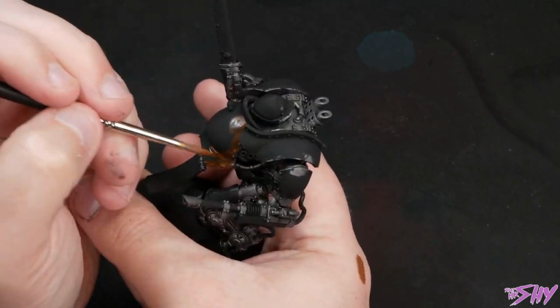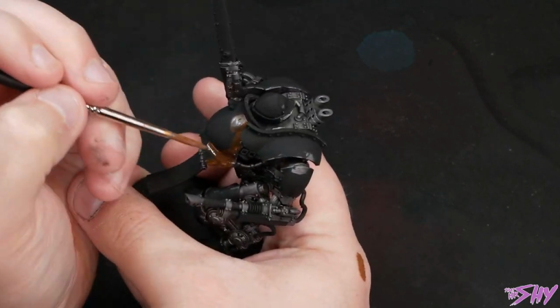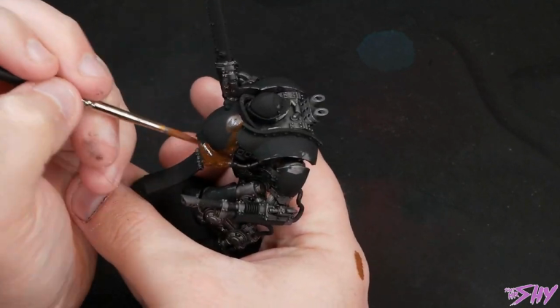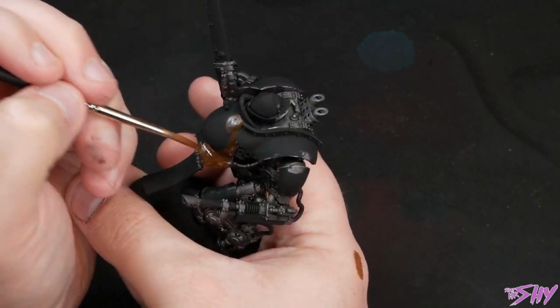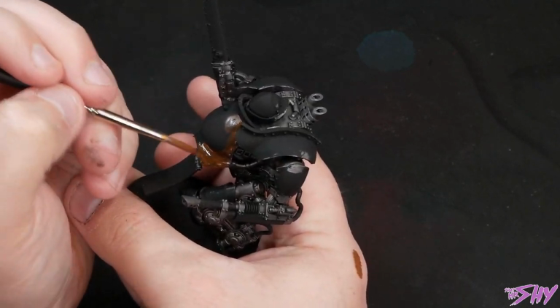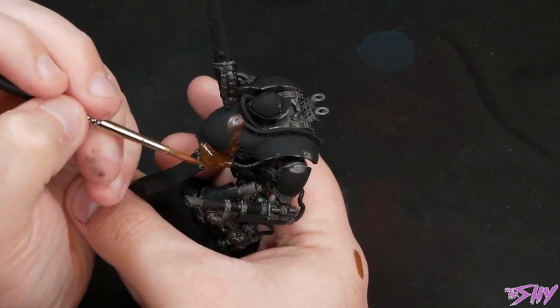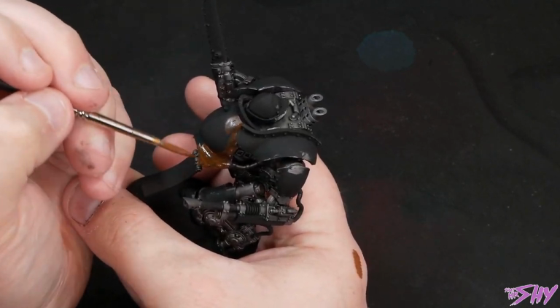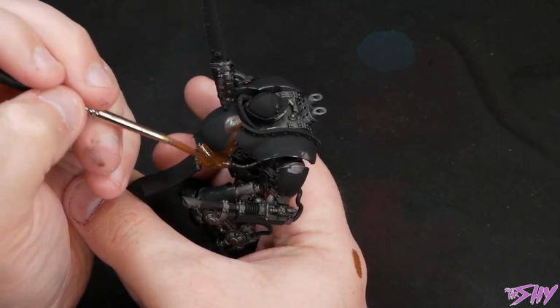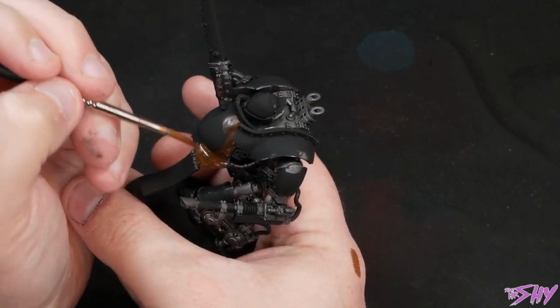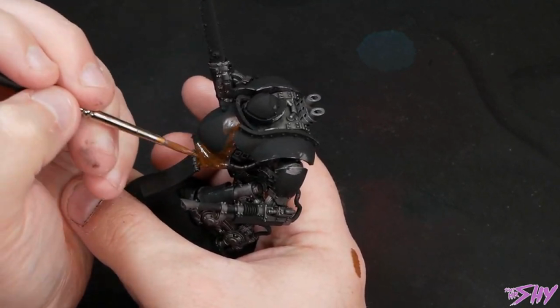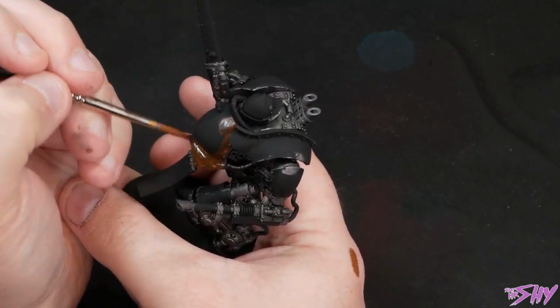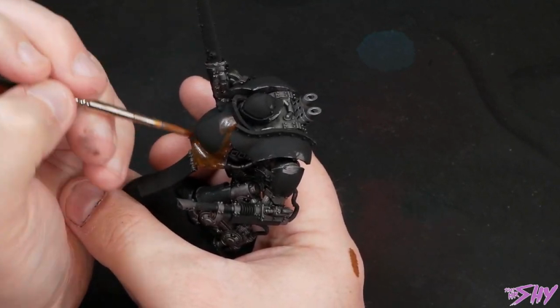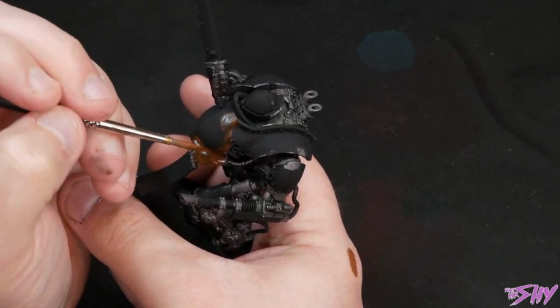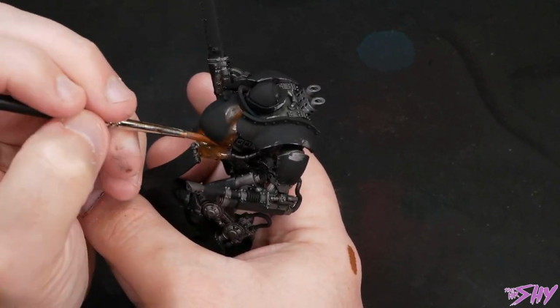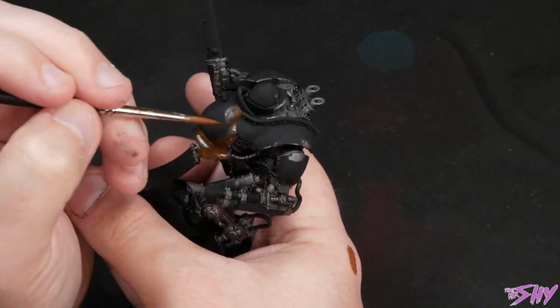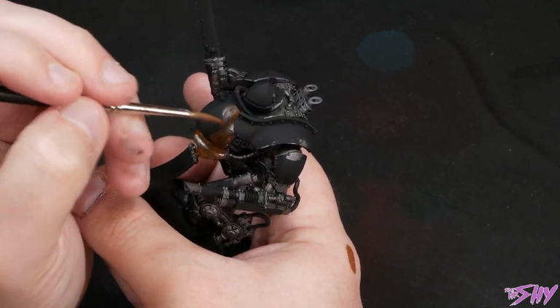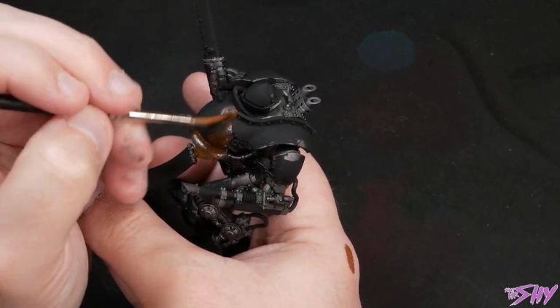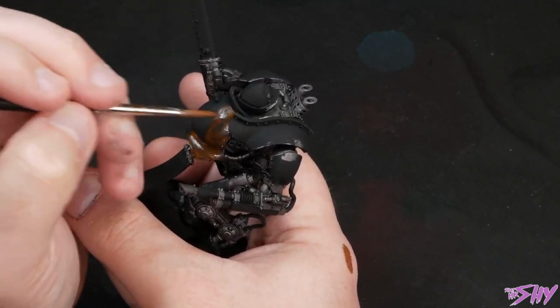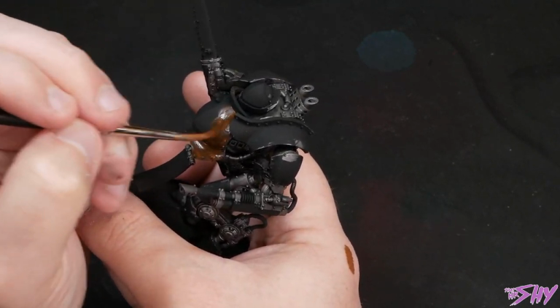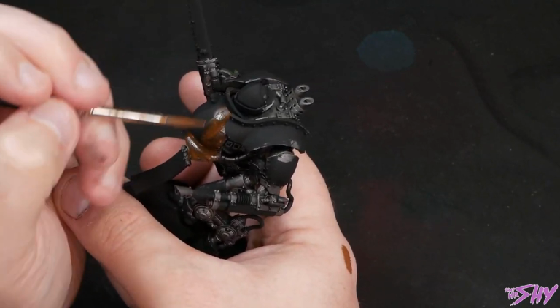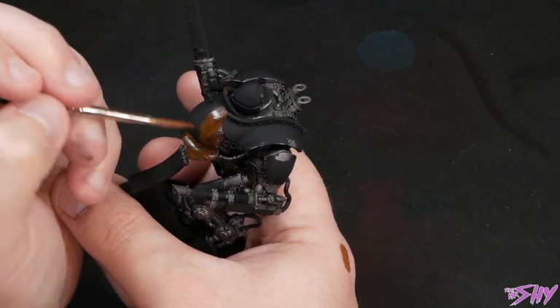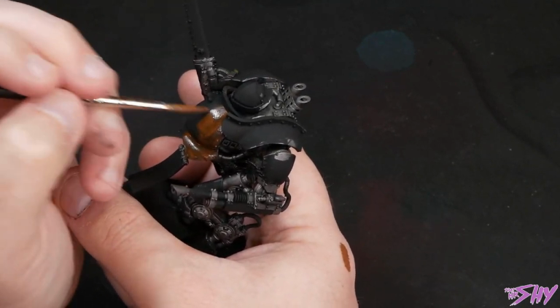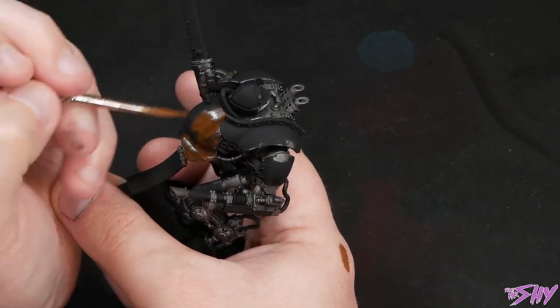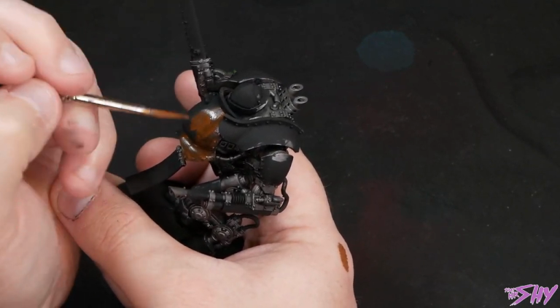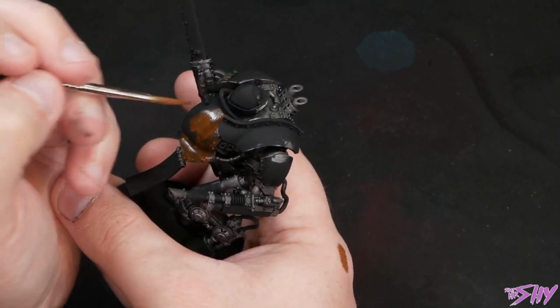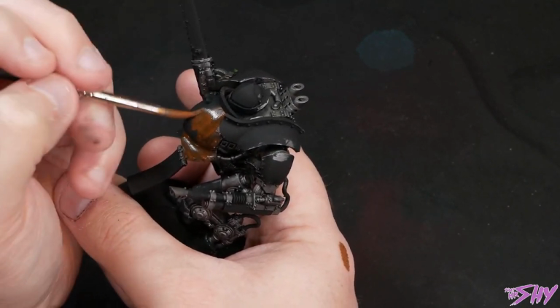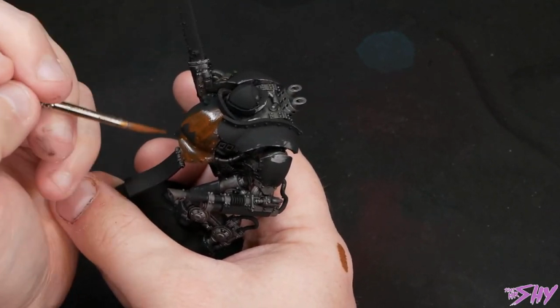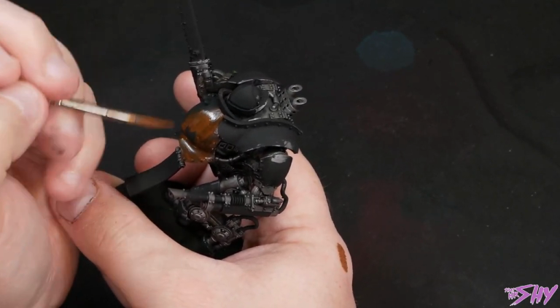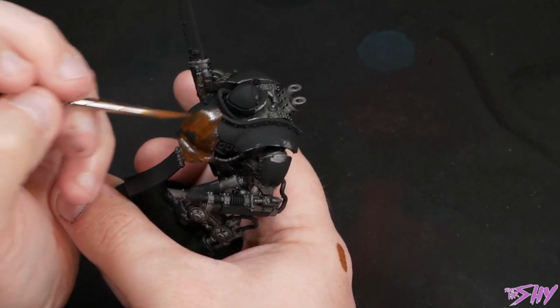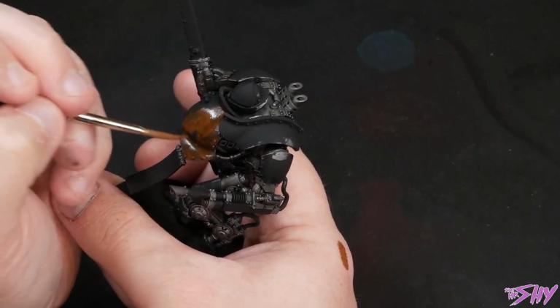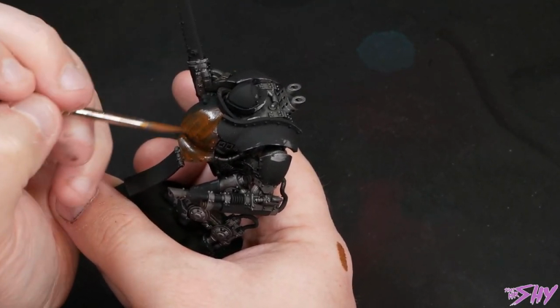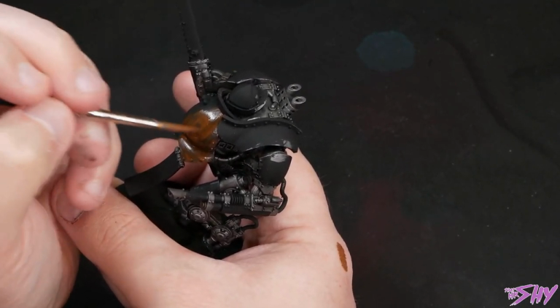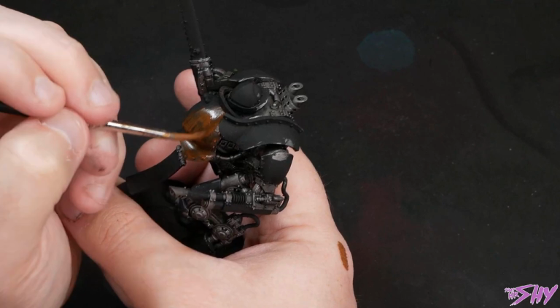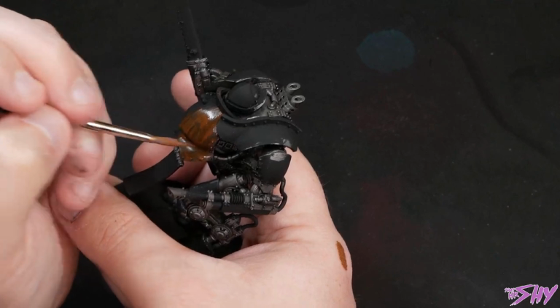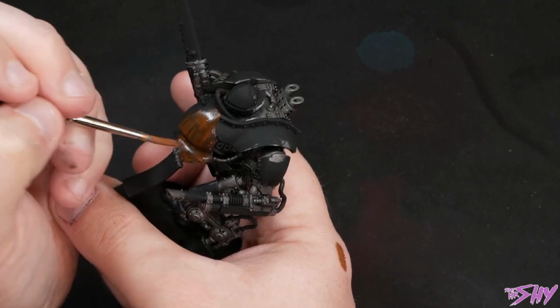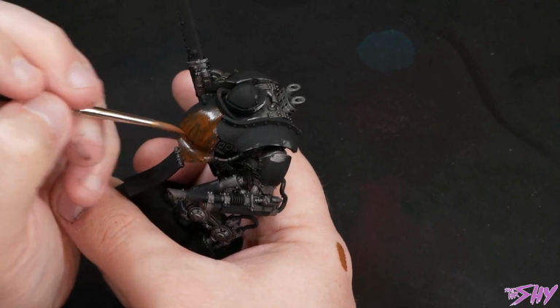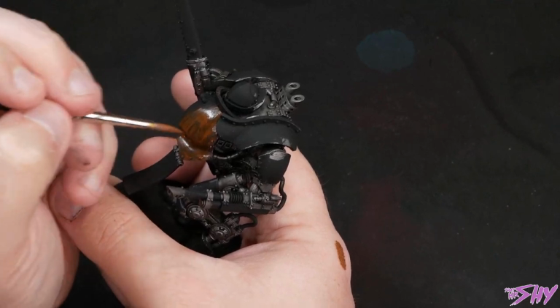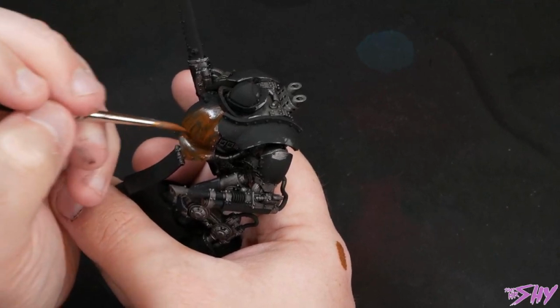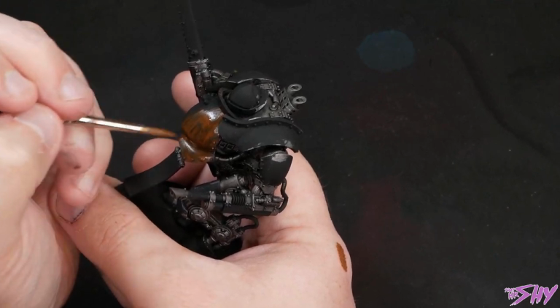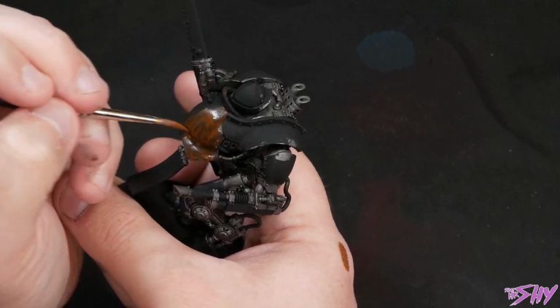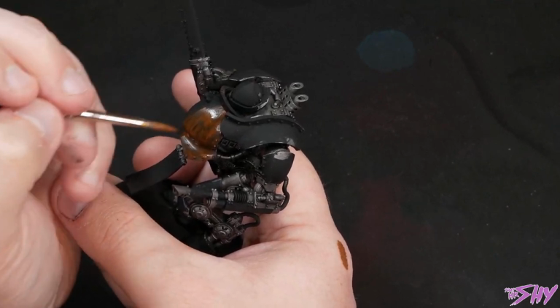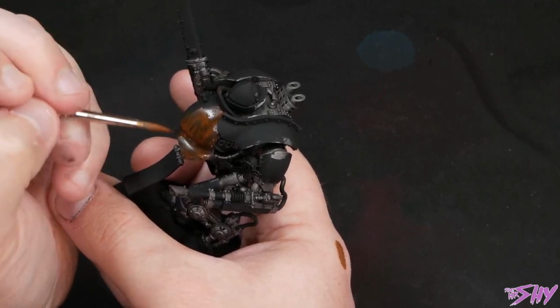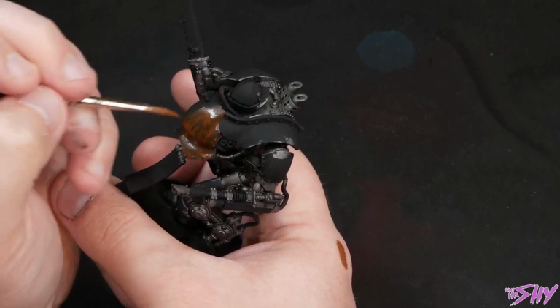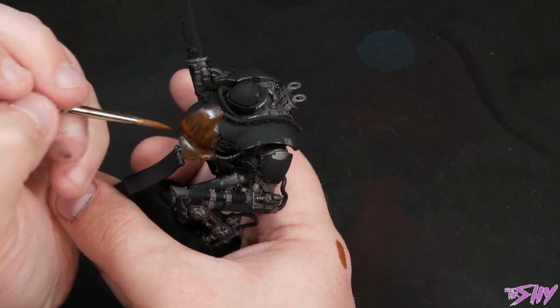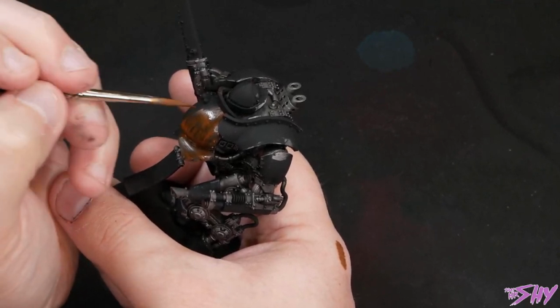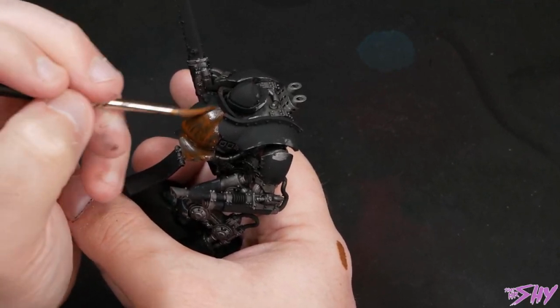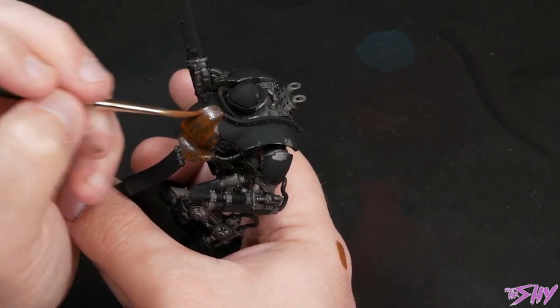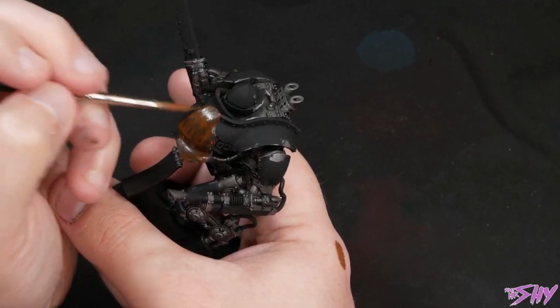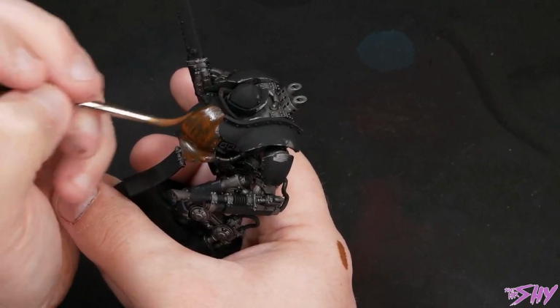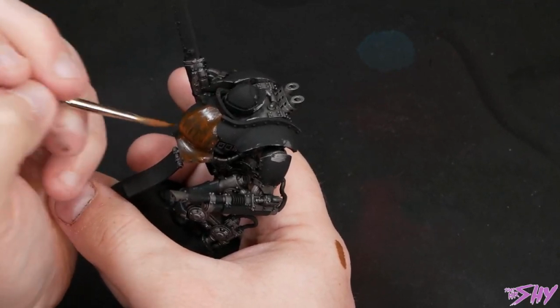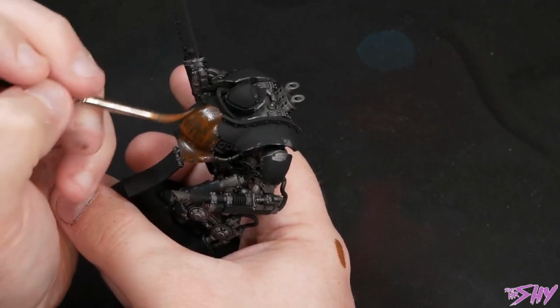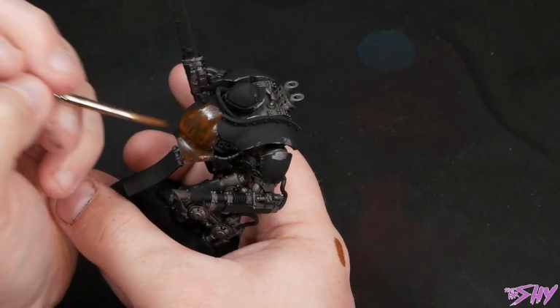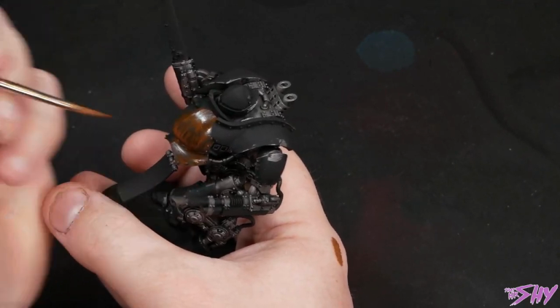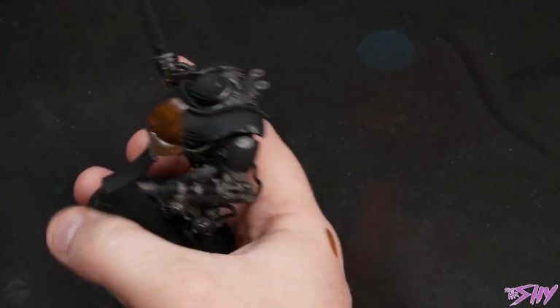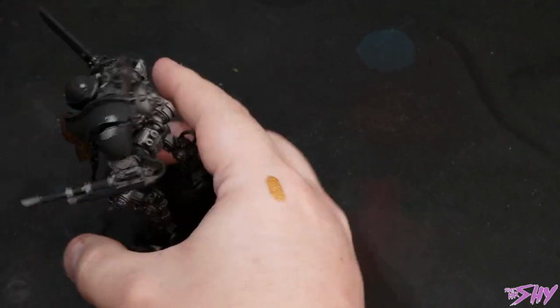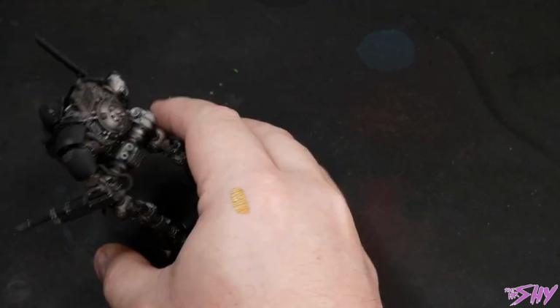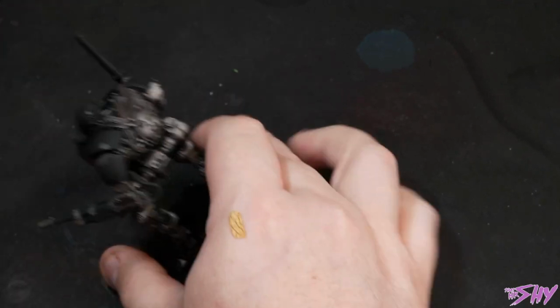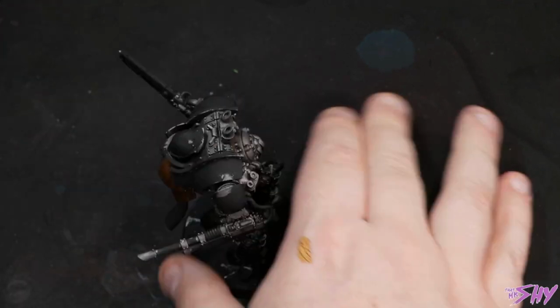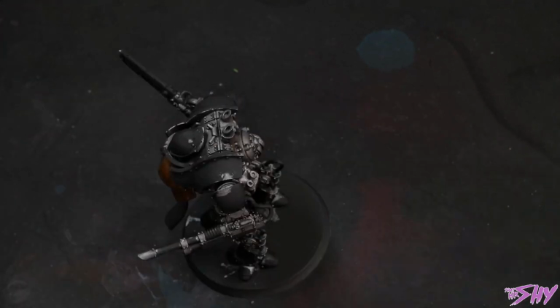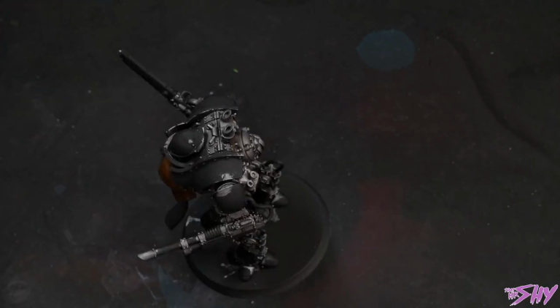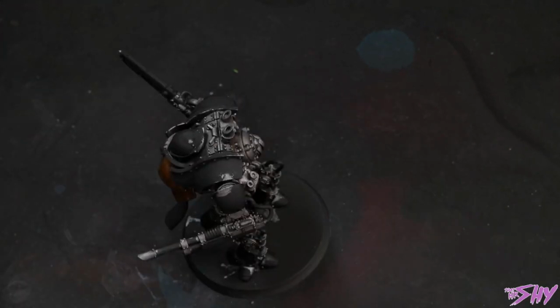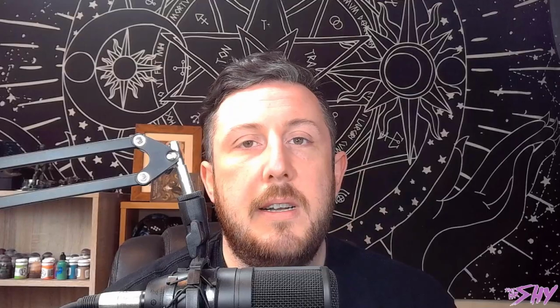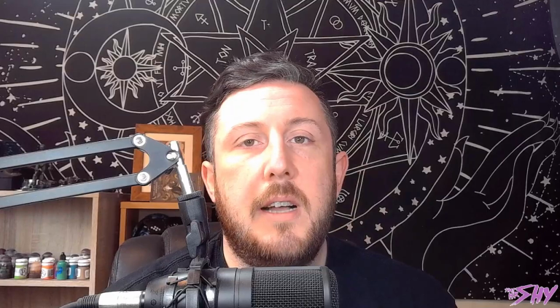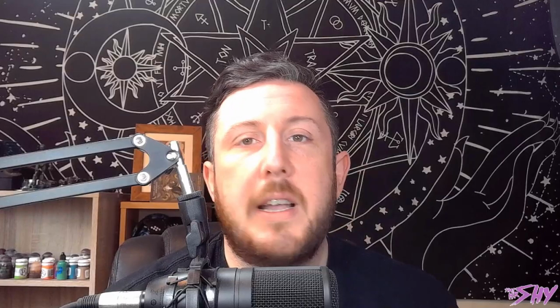For a nice simple start, I'm just going to base coat all of the armour plates in Mournfang Brown. A couple of thin coats until you're satisfied that it's nice and uniform.